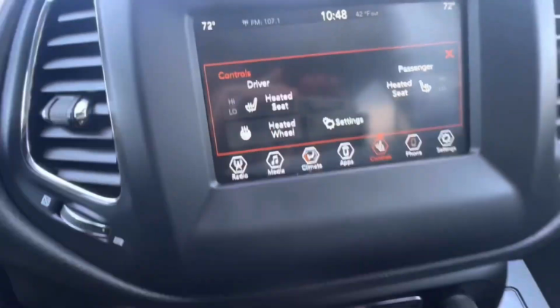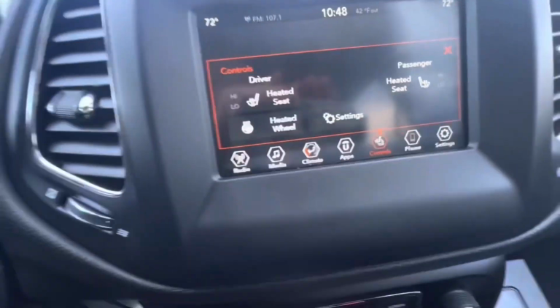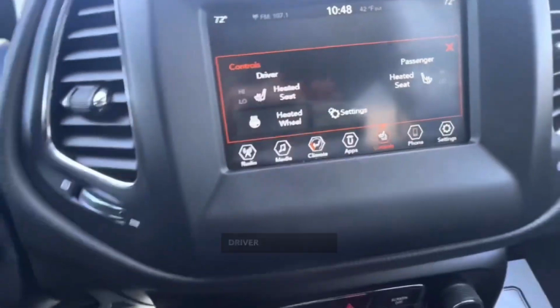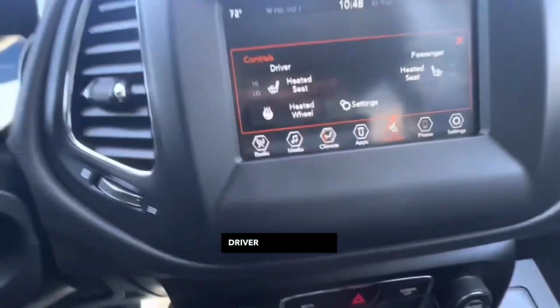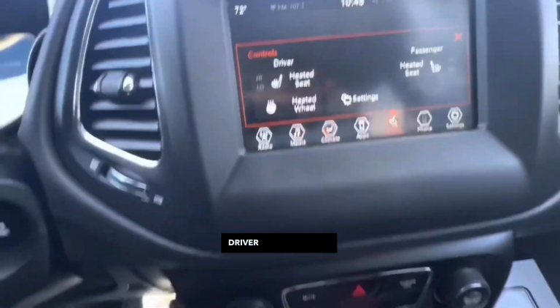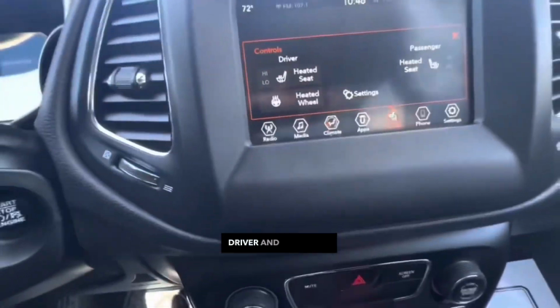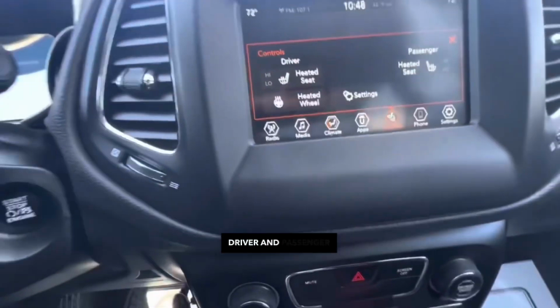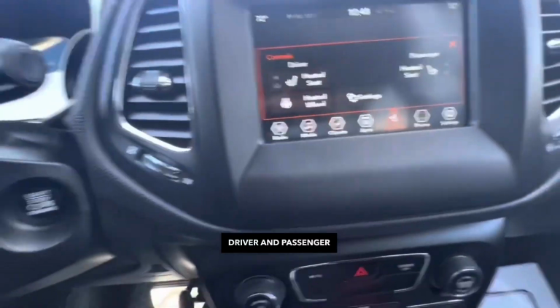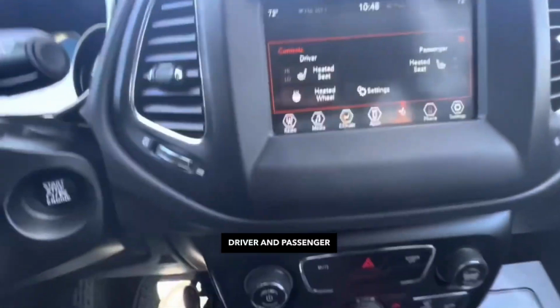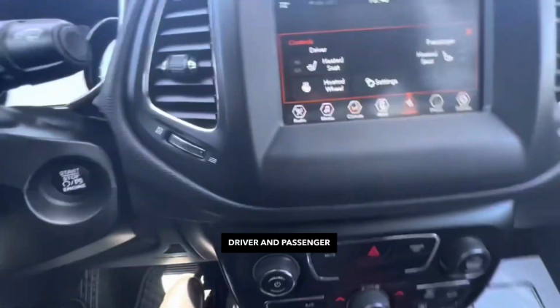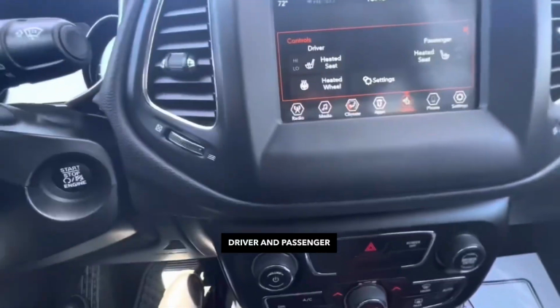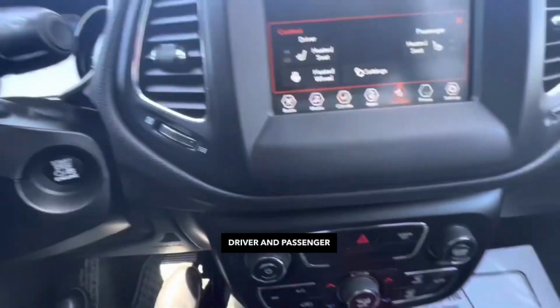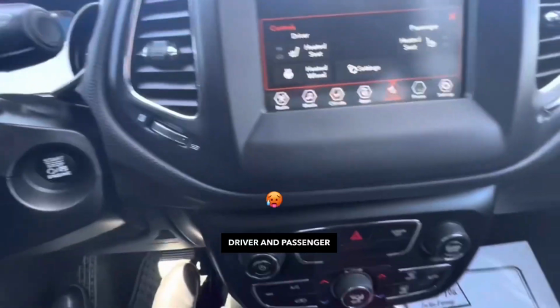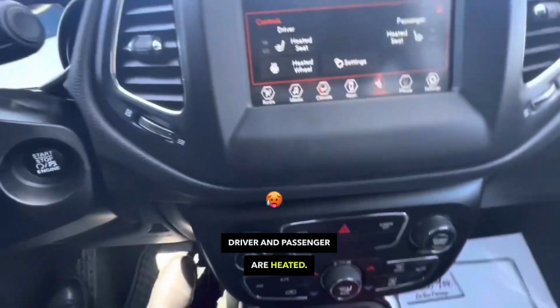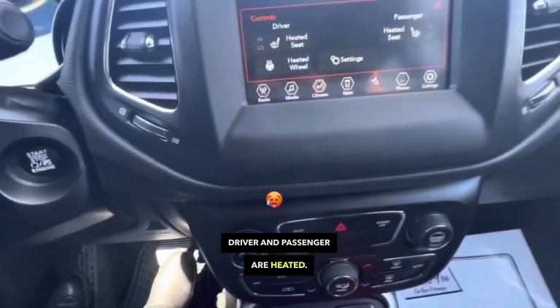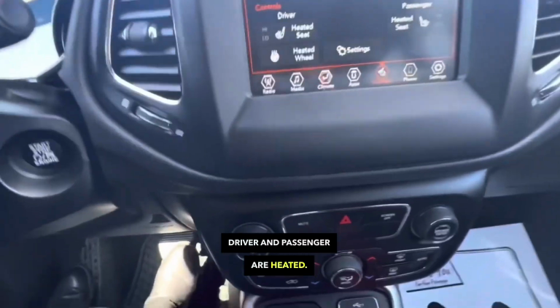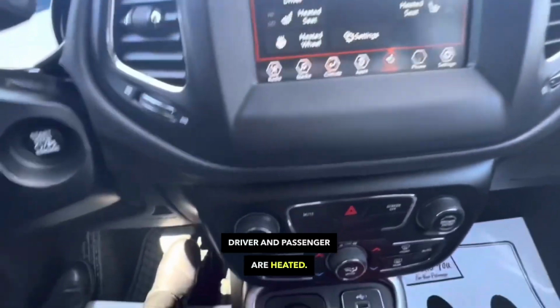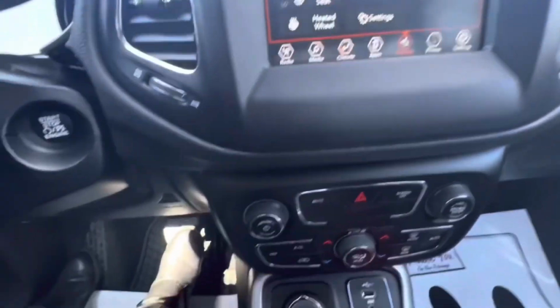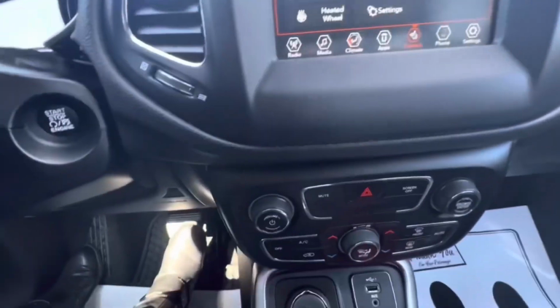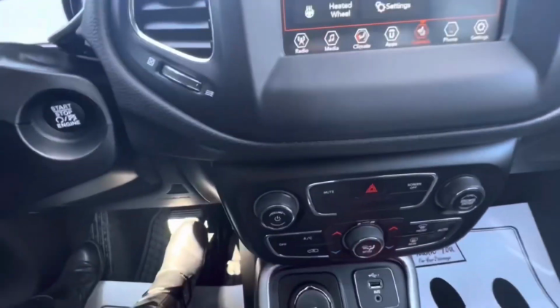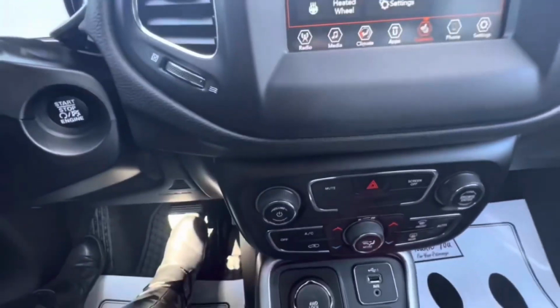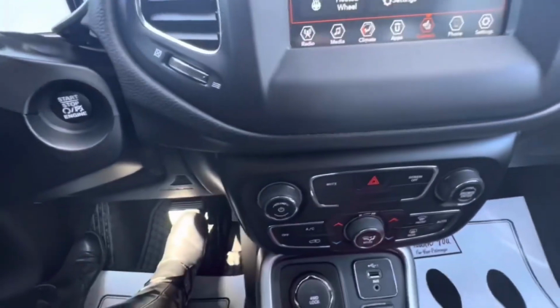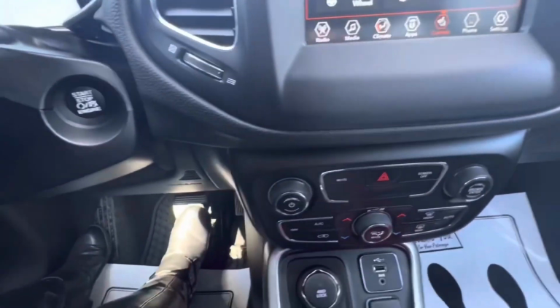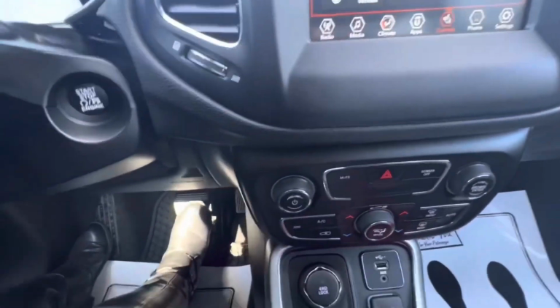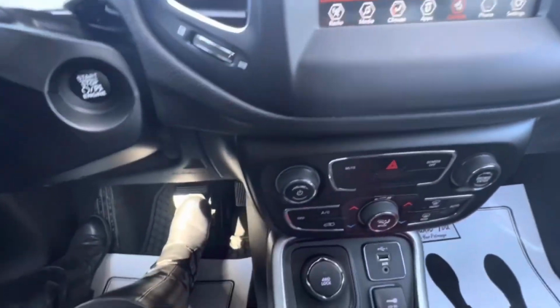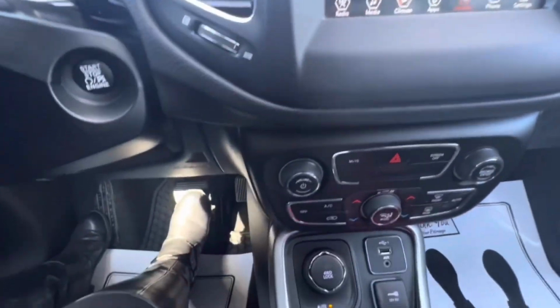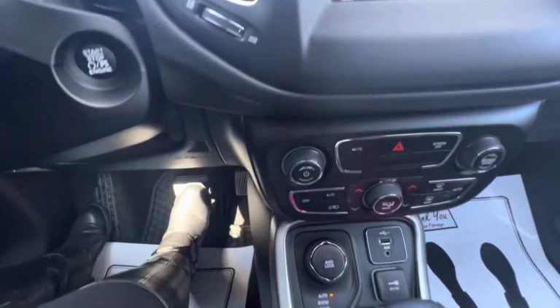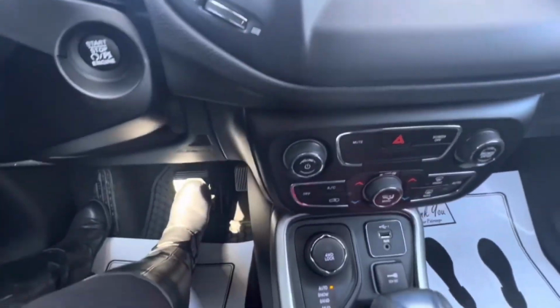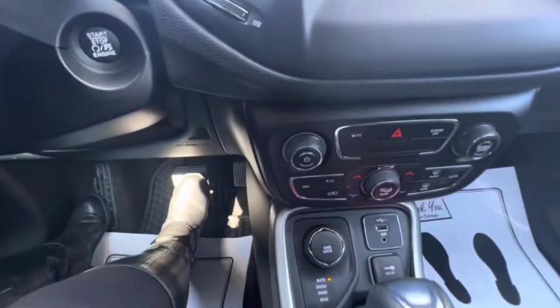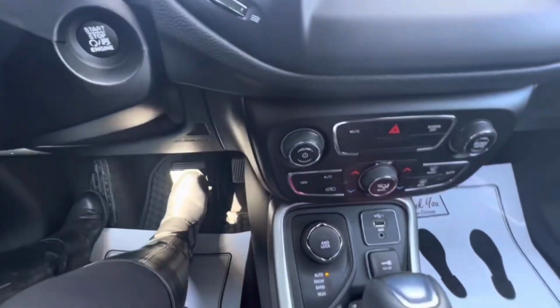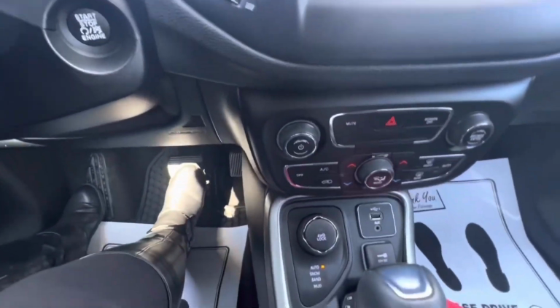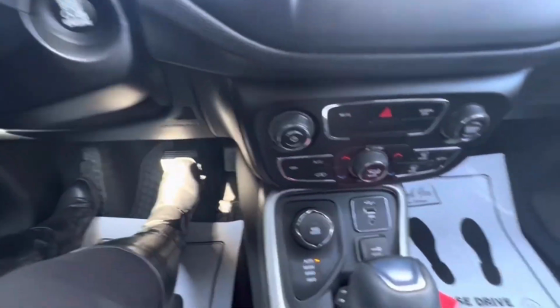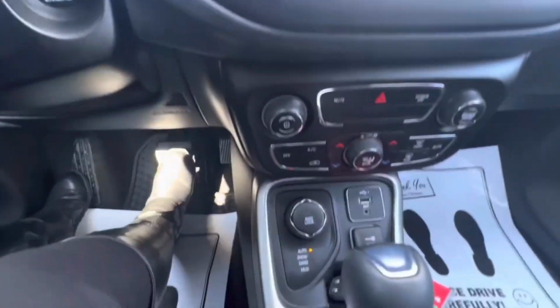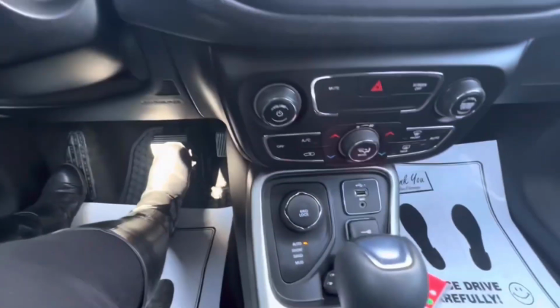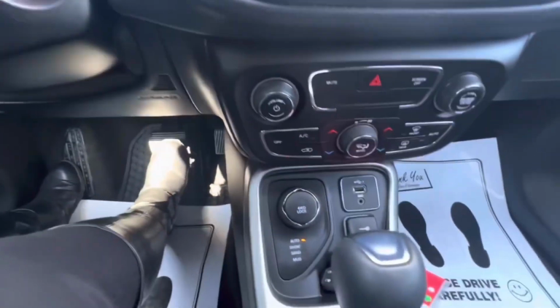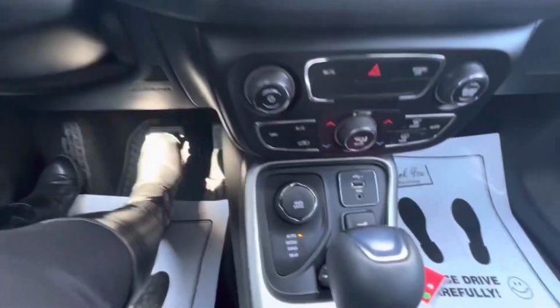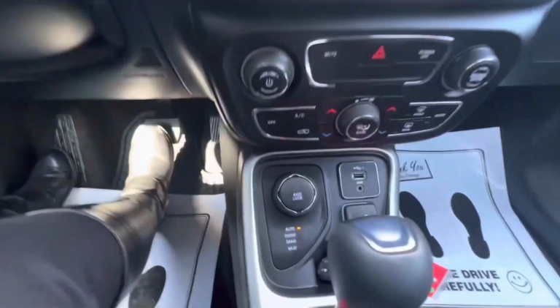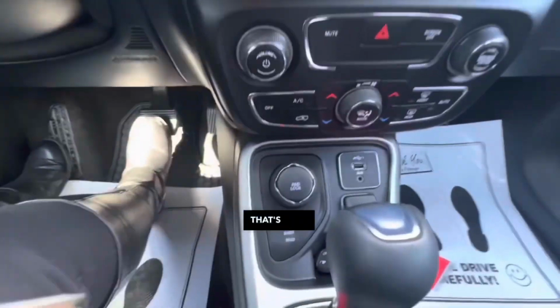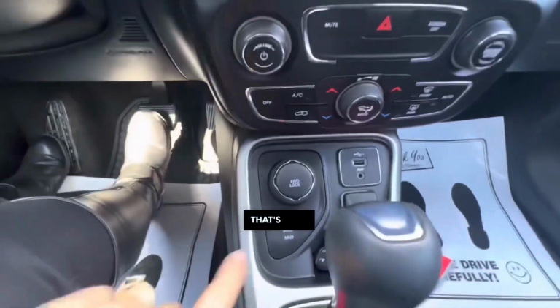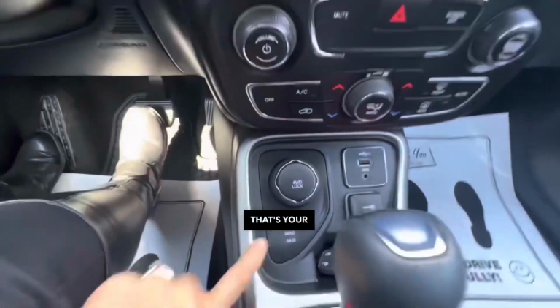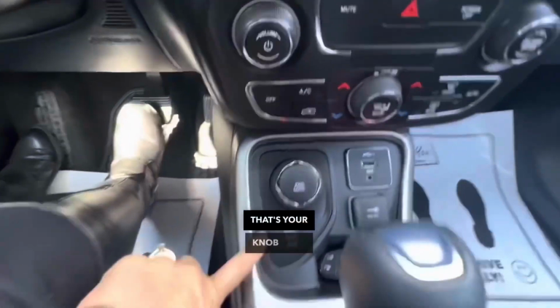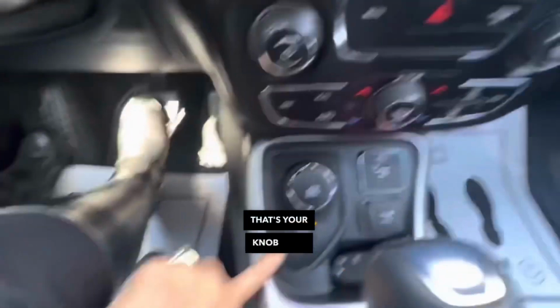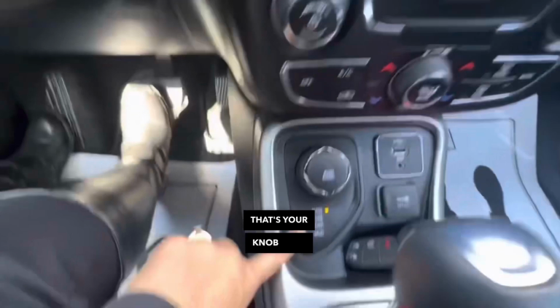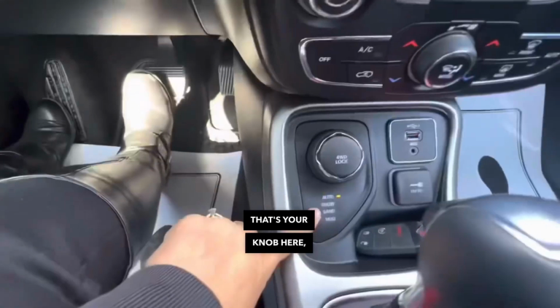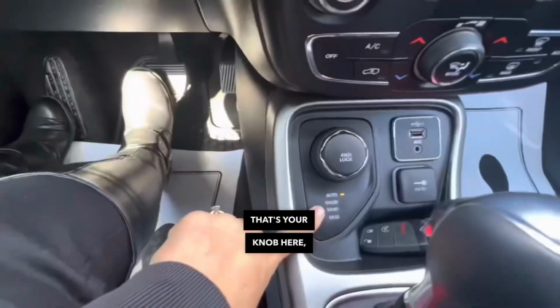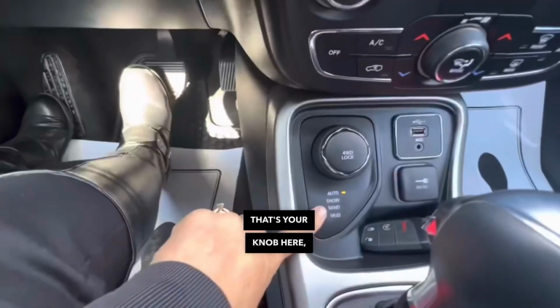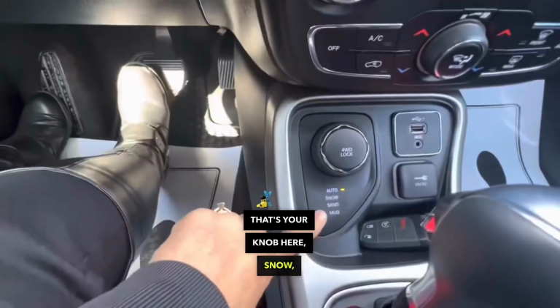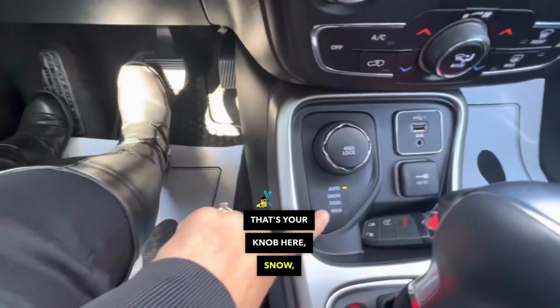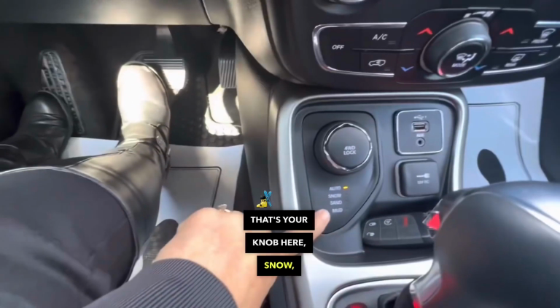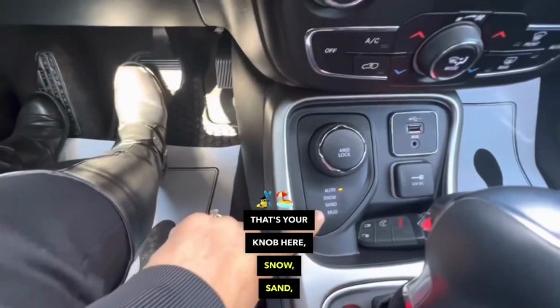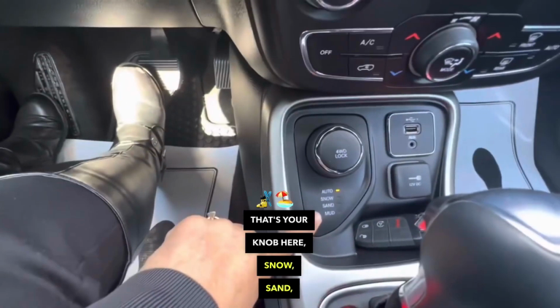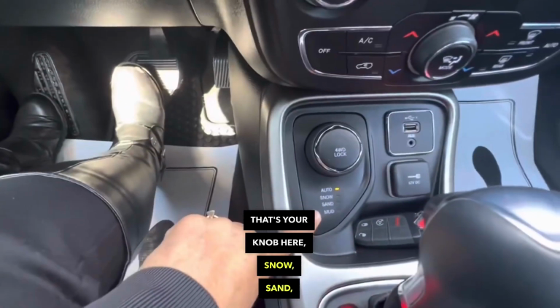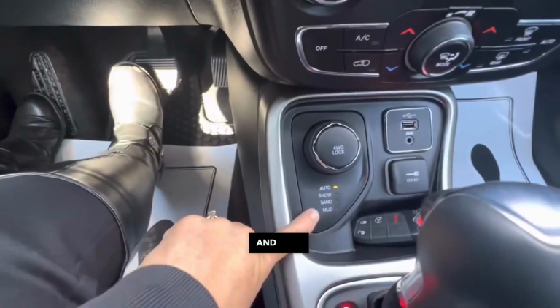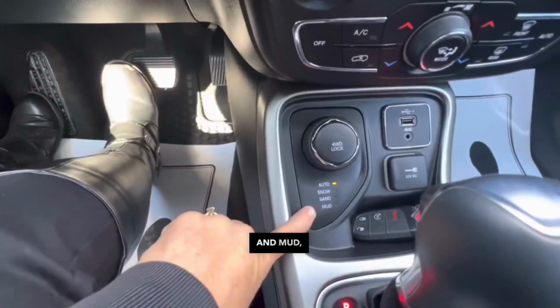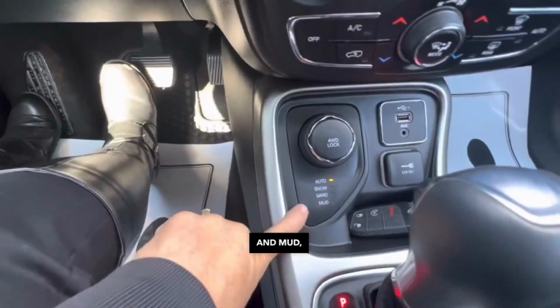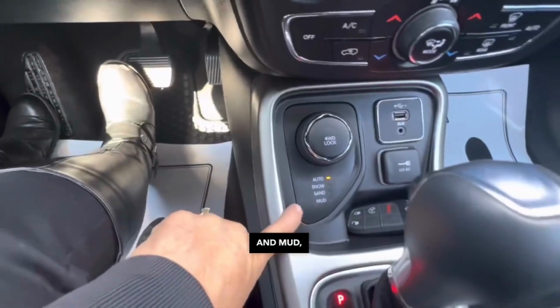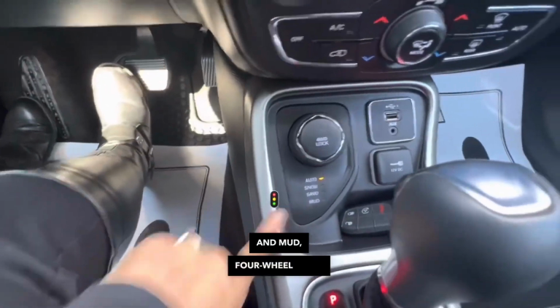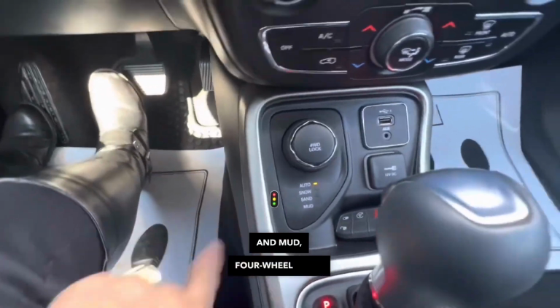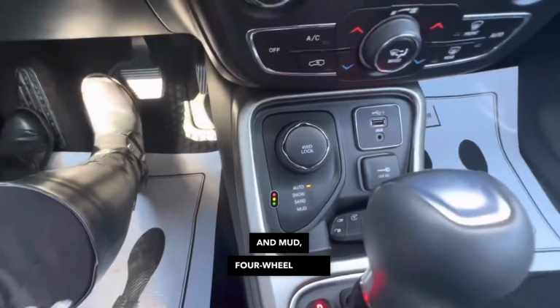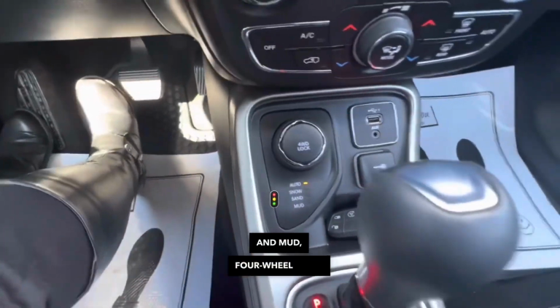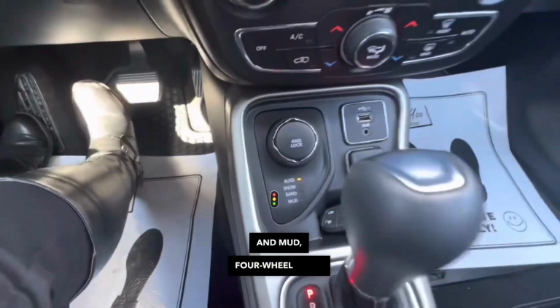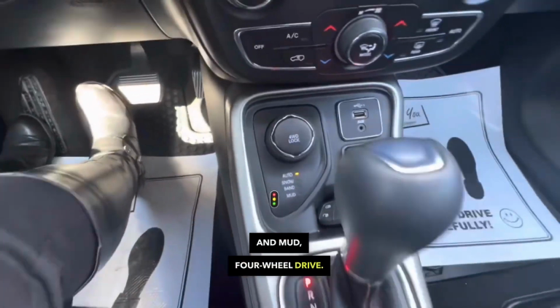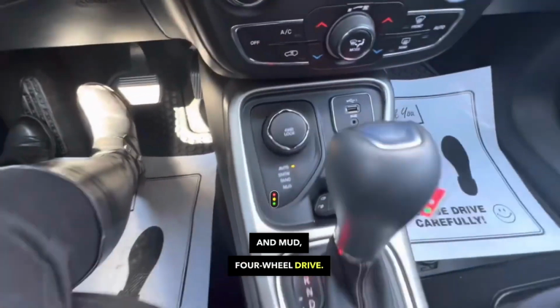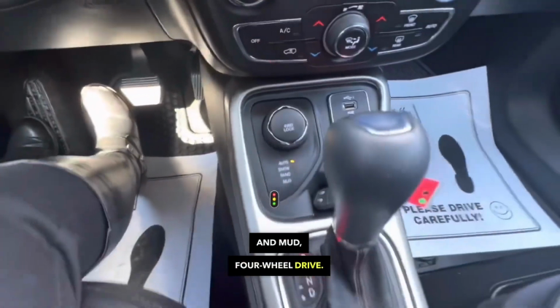Driver and passenger seats are both heated. That's your knob here for snow, sand, and mud — four-wheel drive.